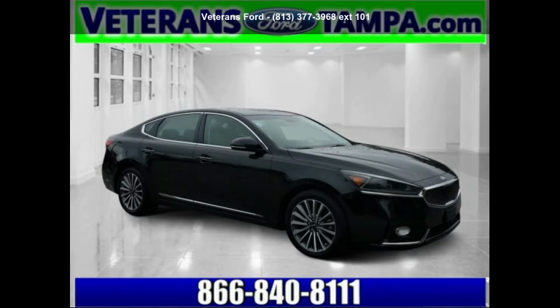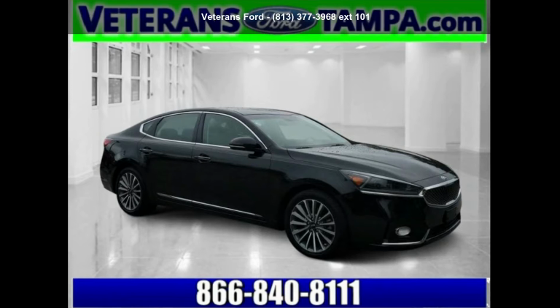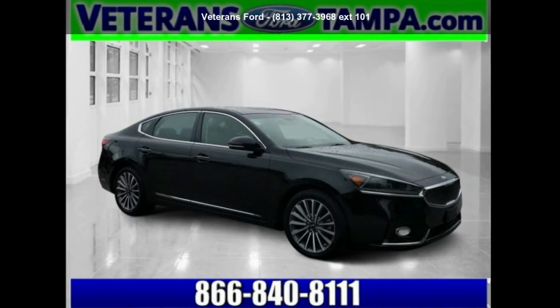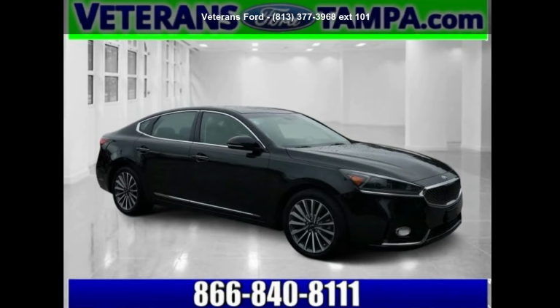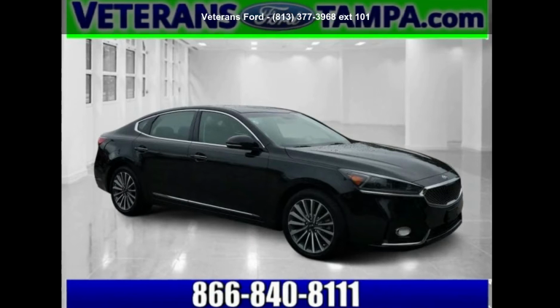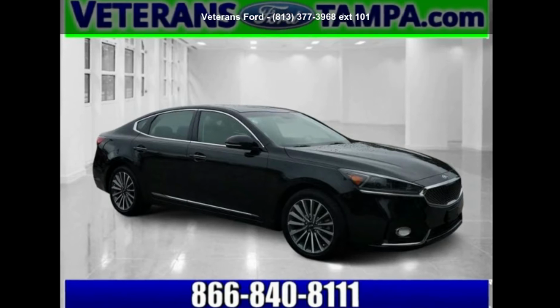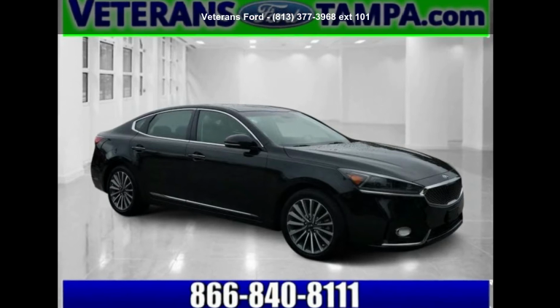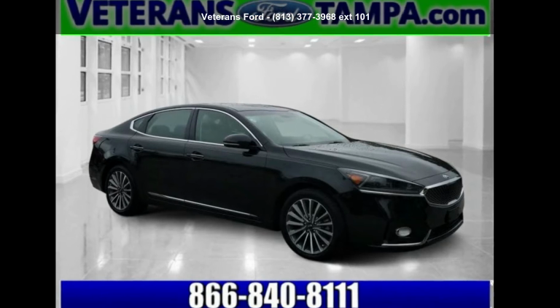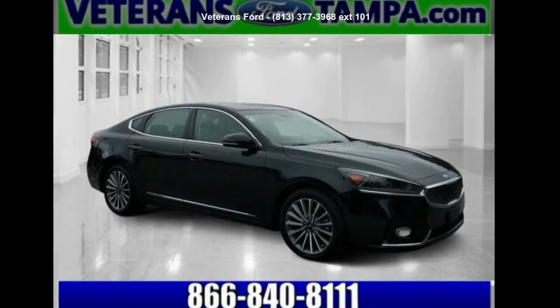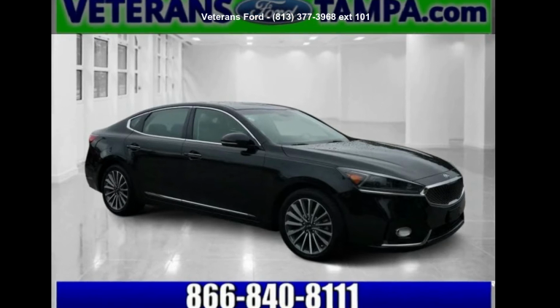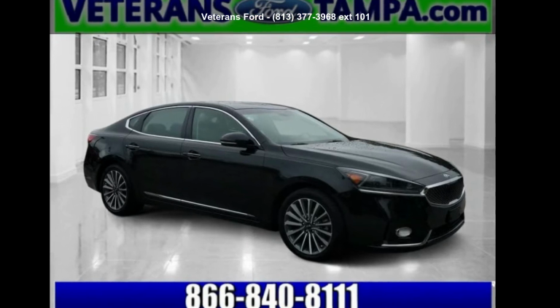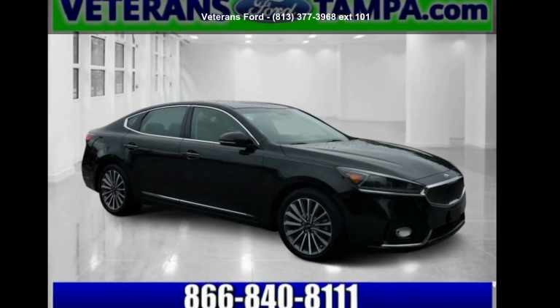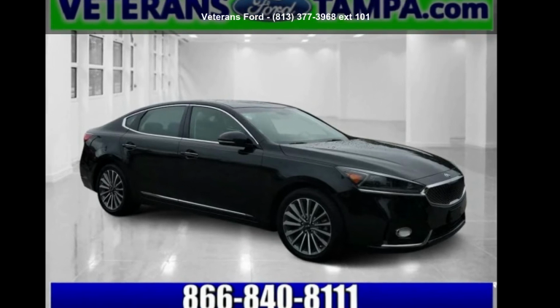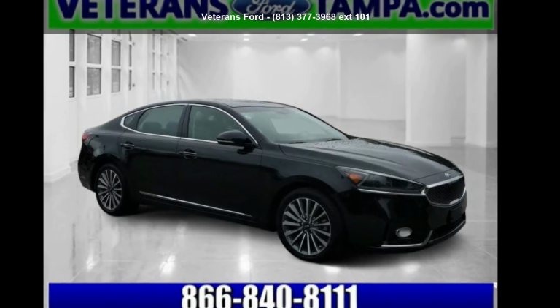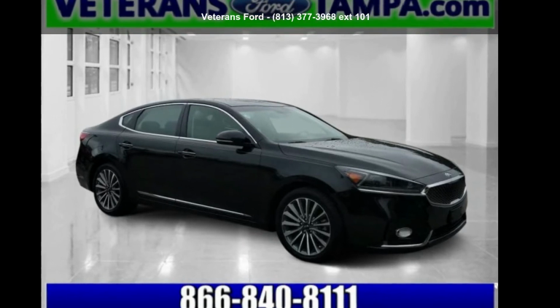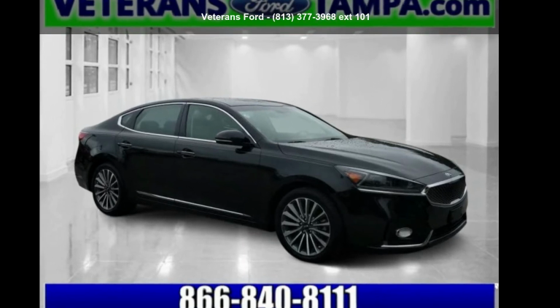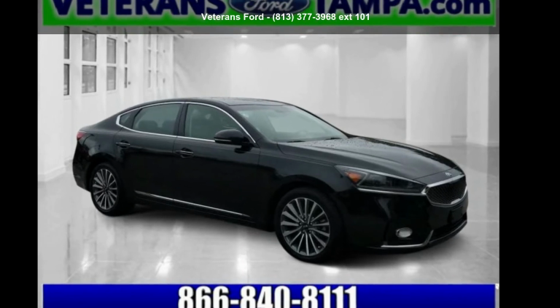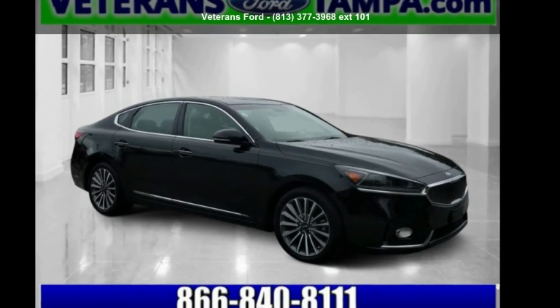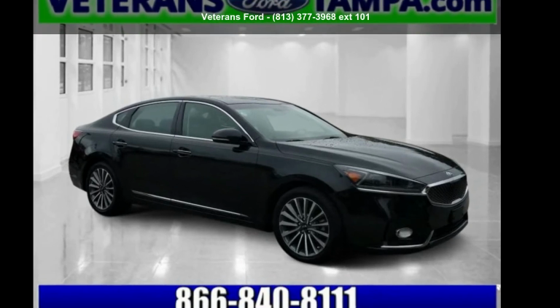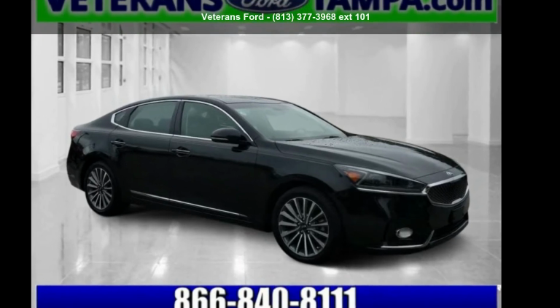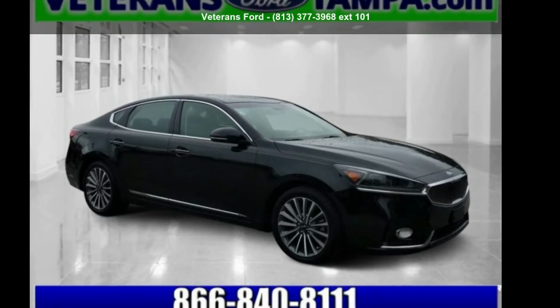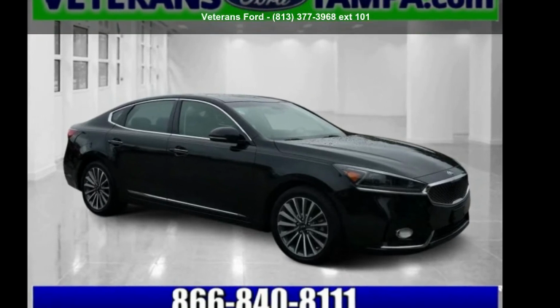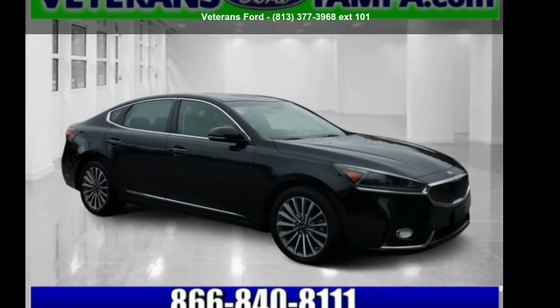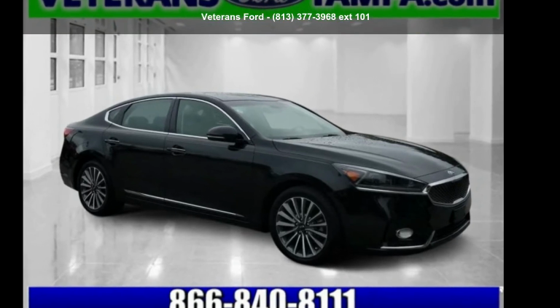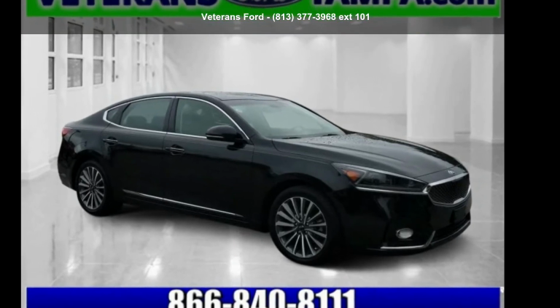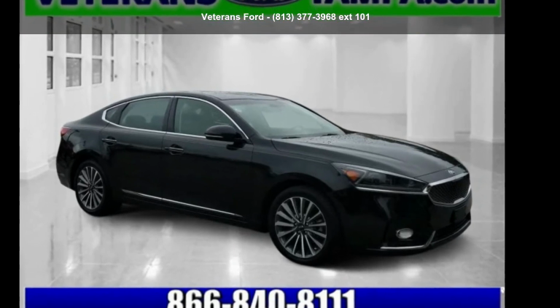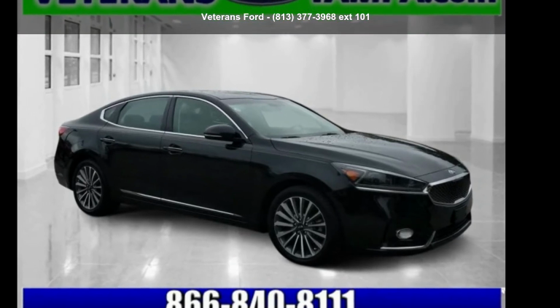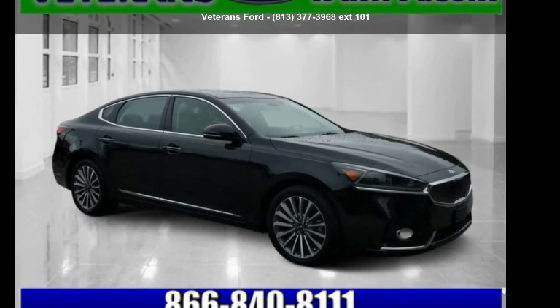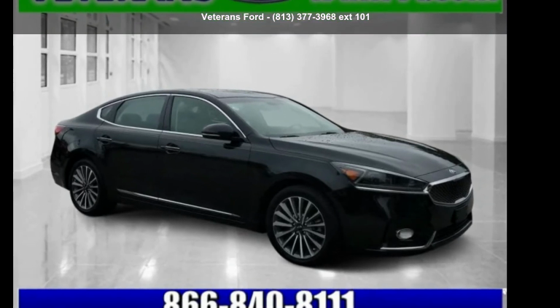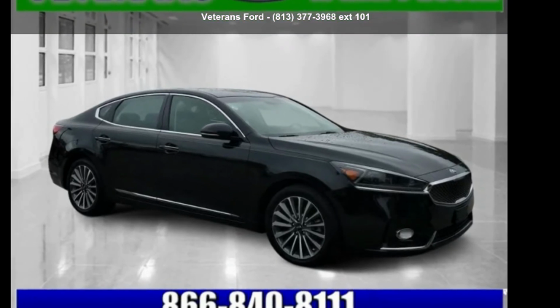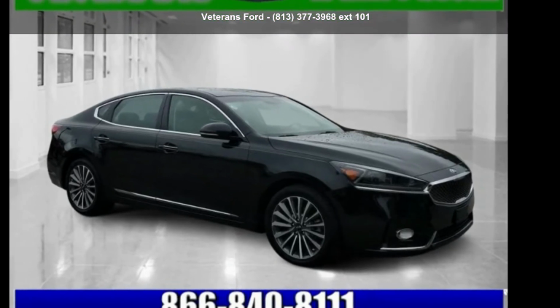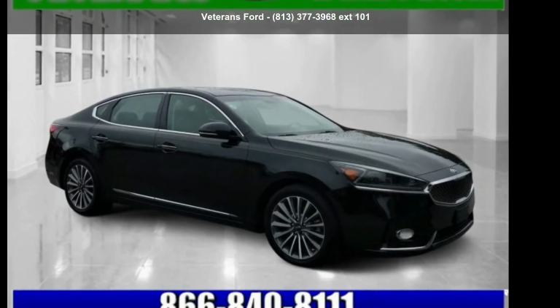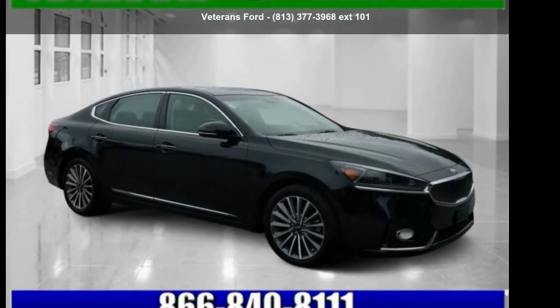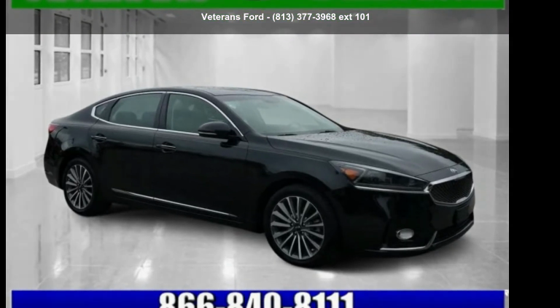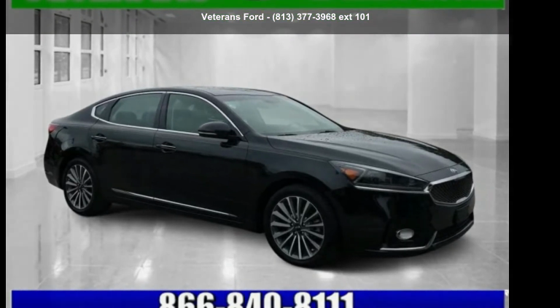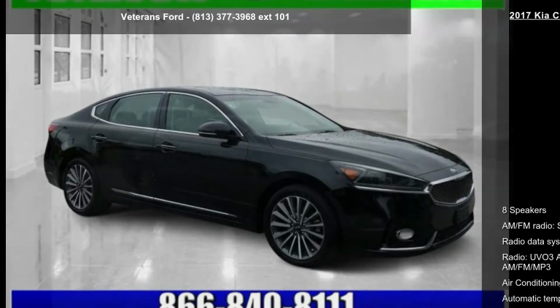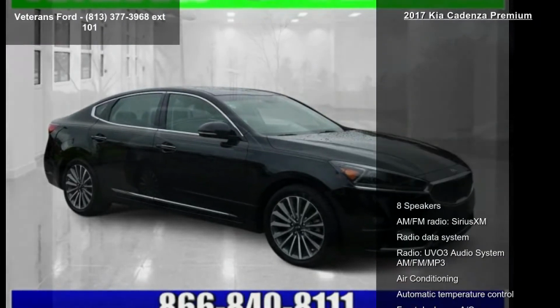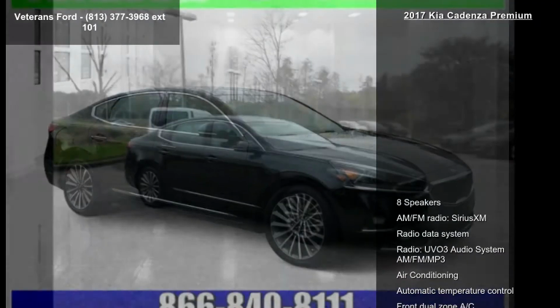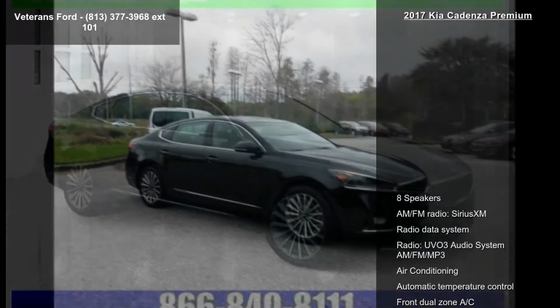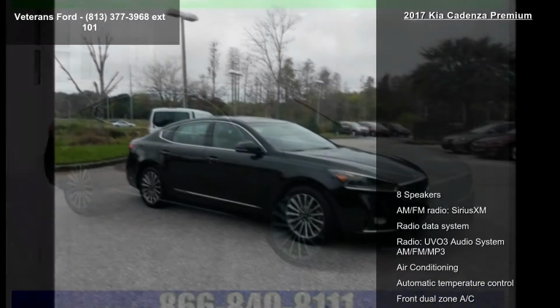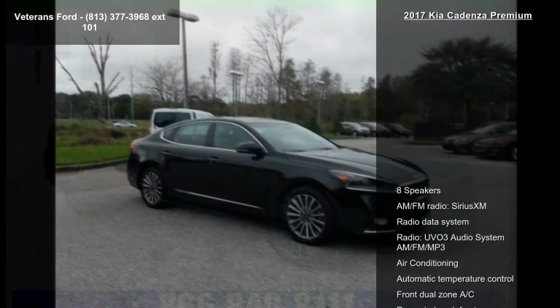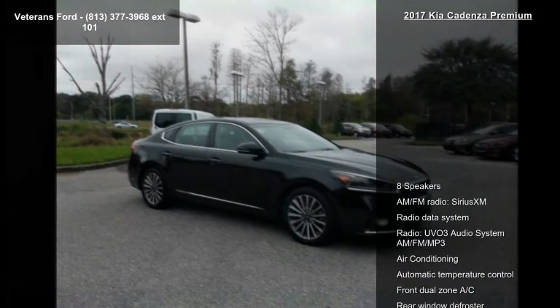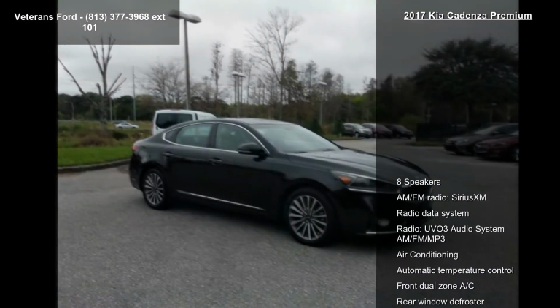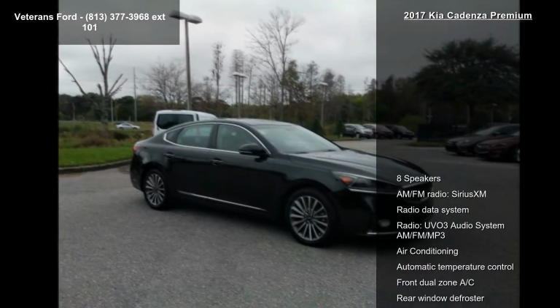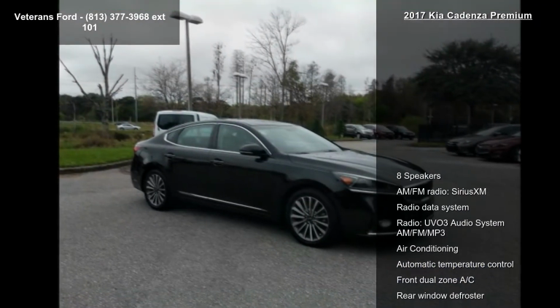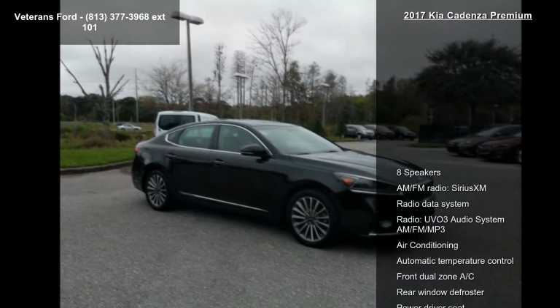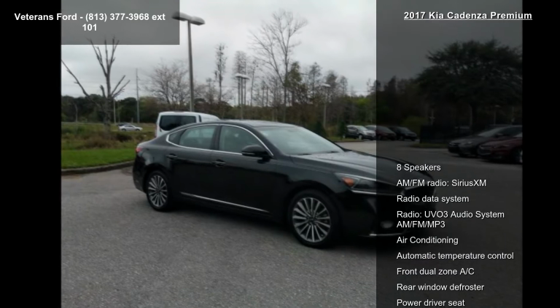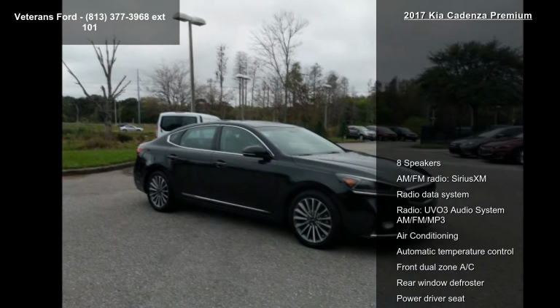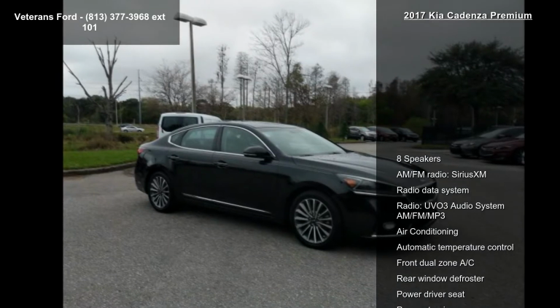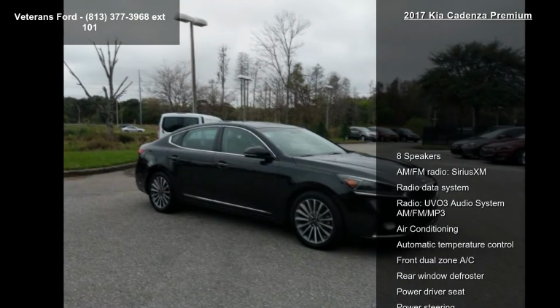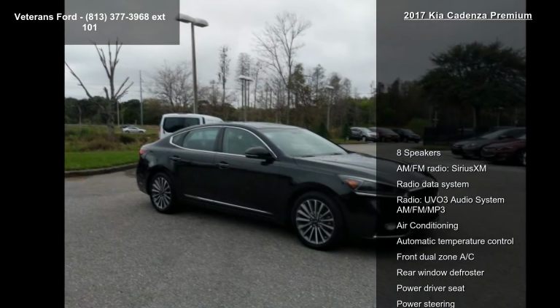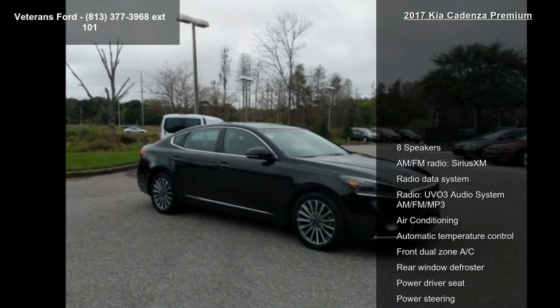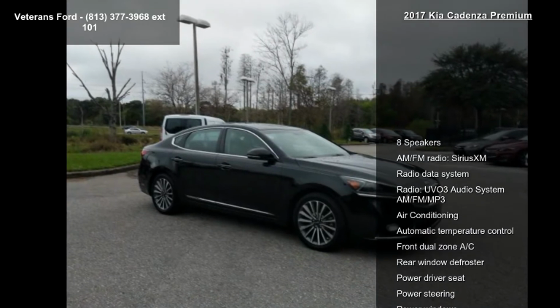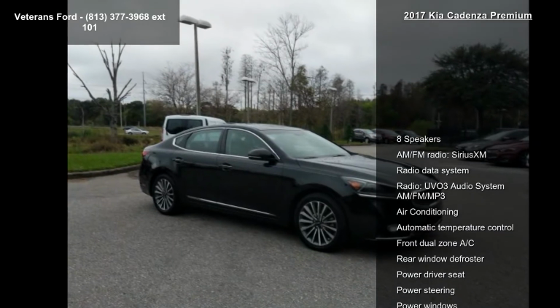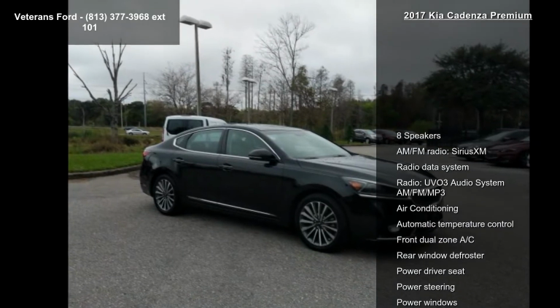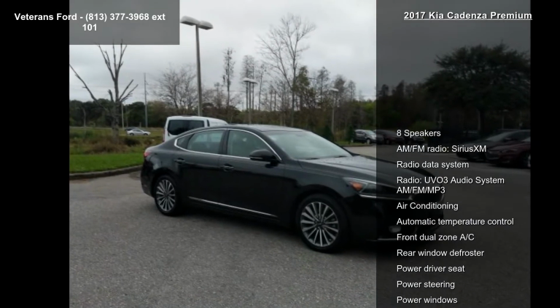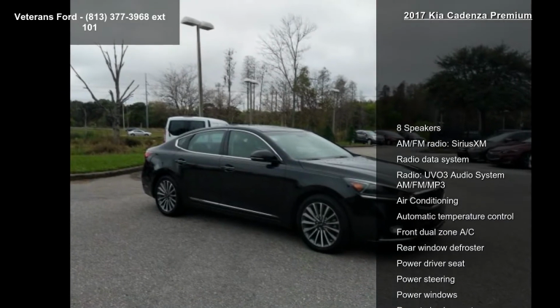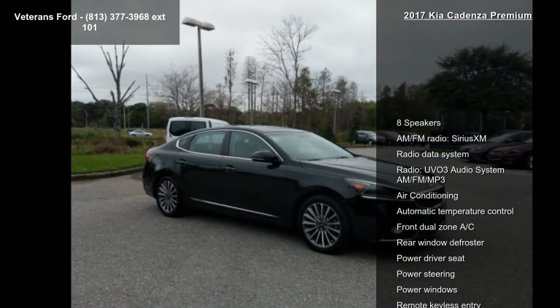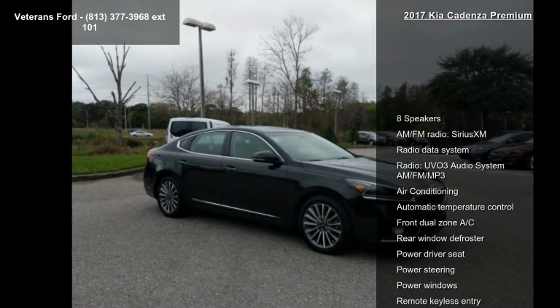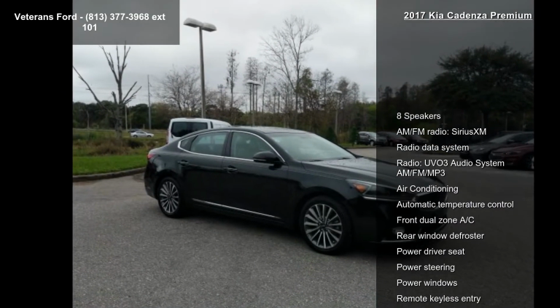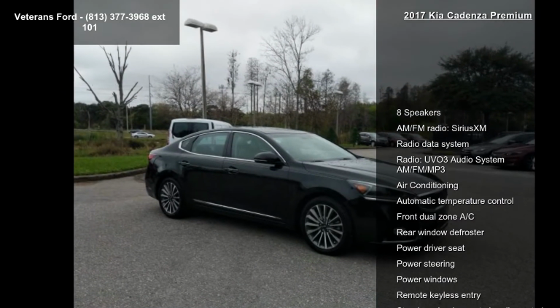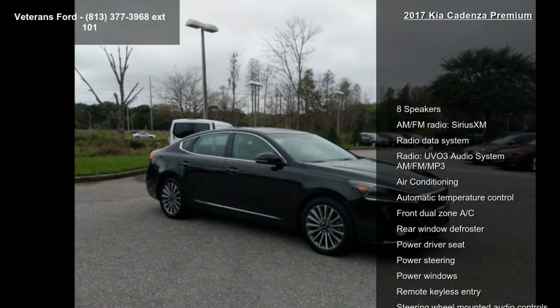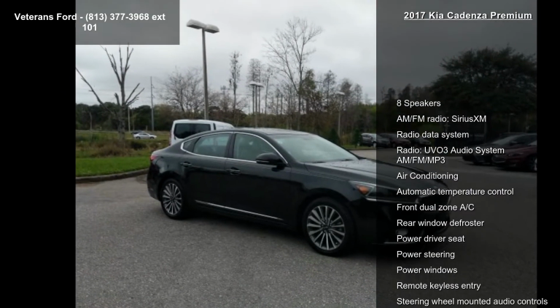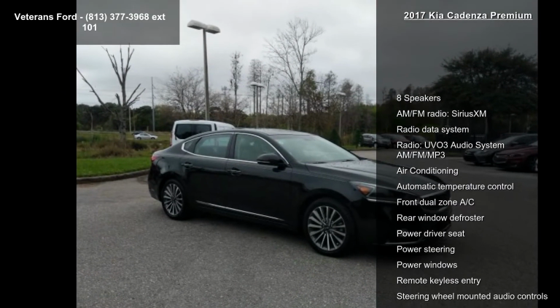Check out this Kia 2017 Cadenza Premium. If you are looking for a first-rate auto, this one could be yours today.